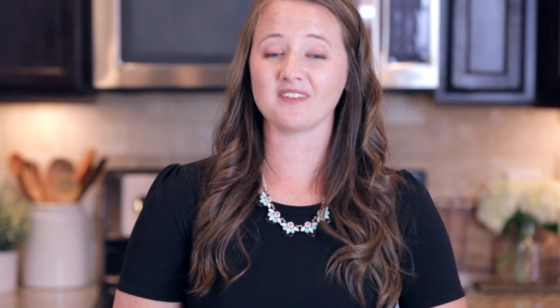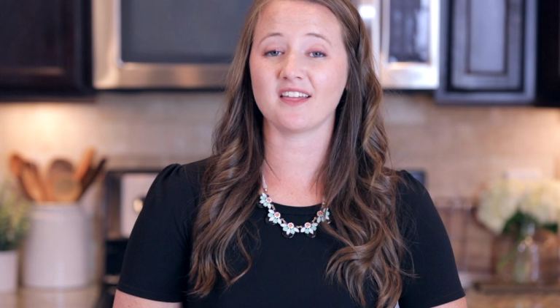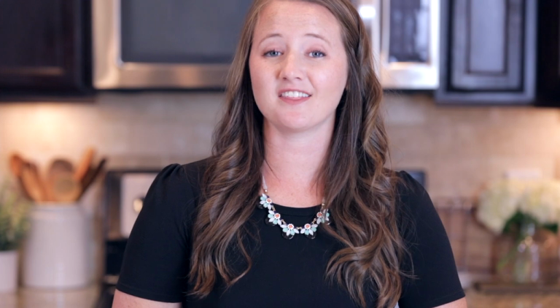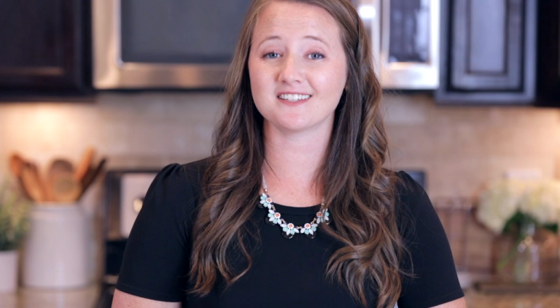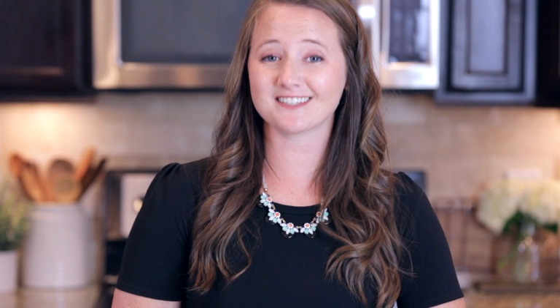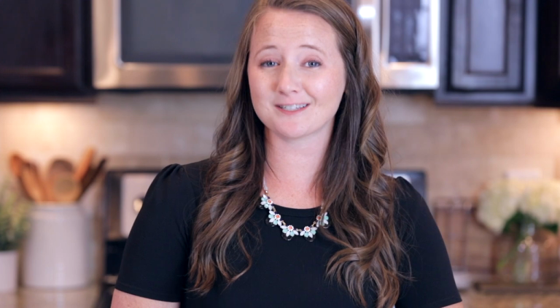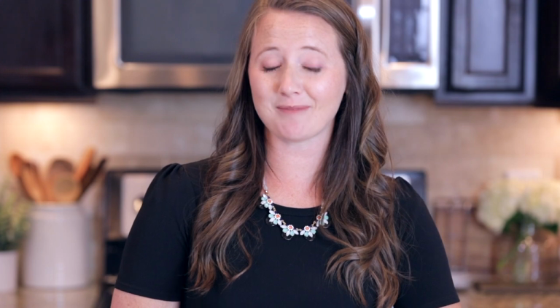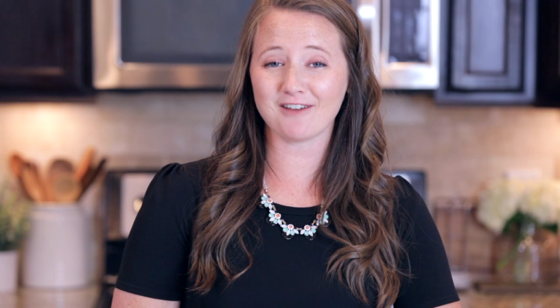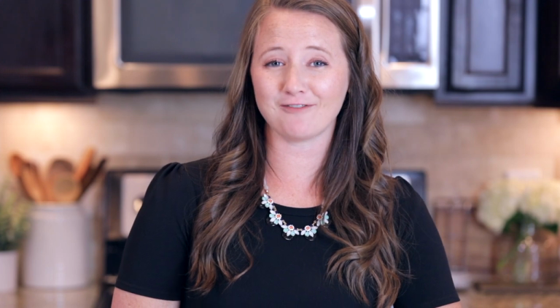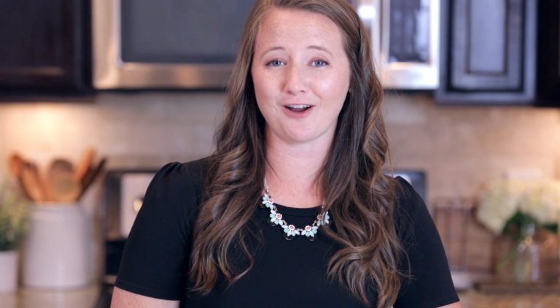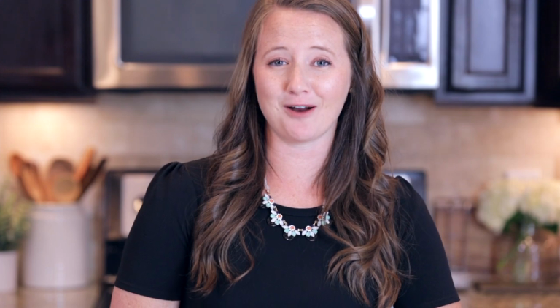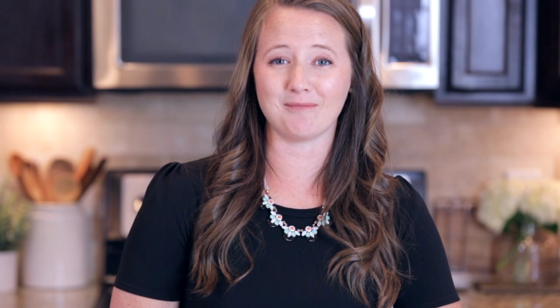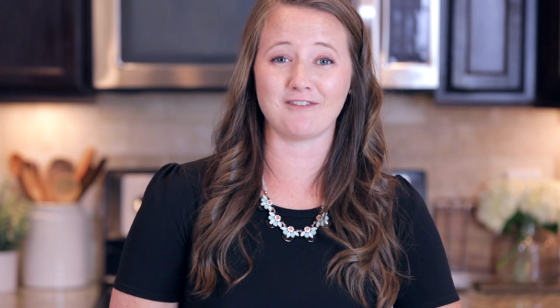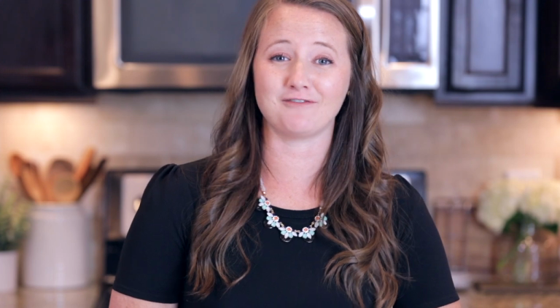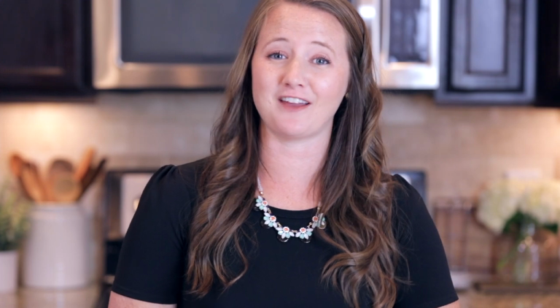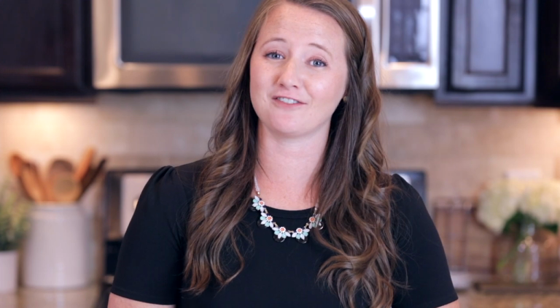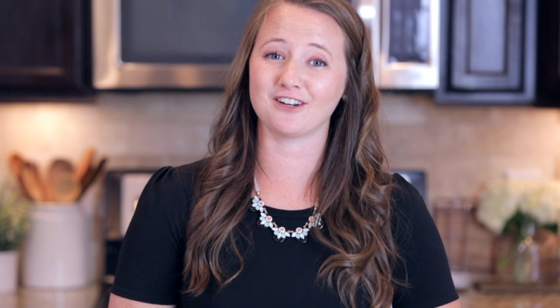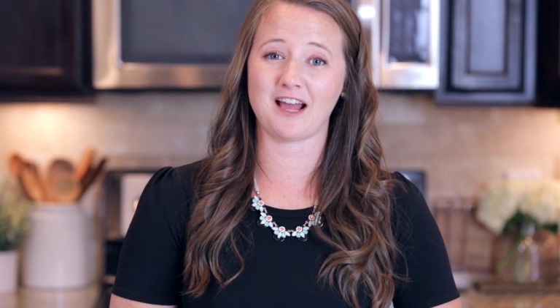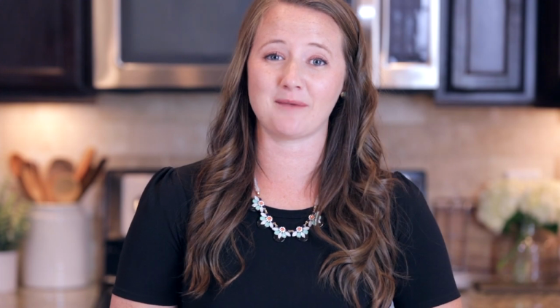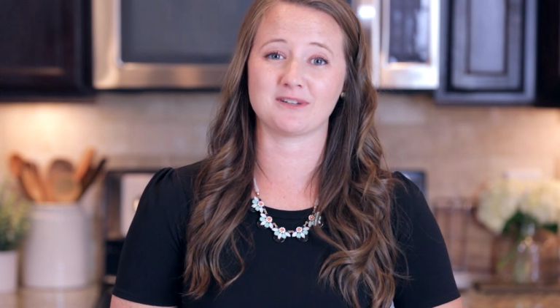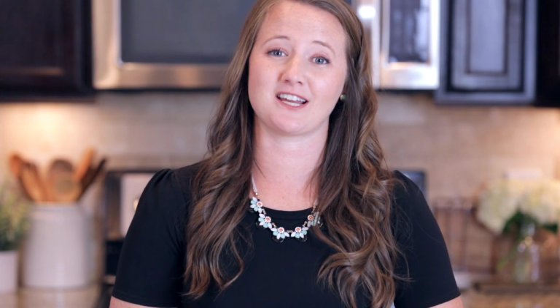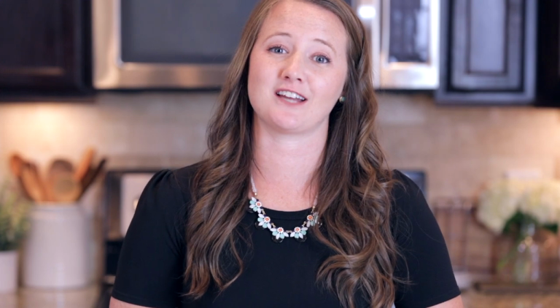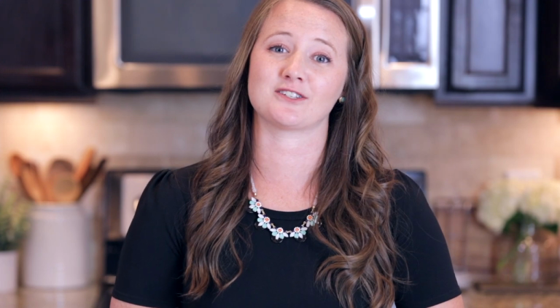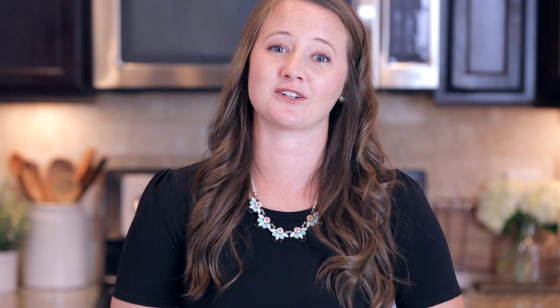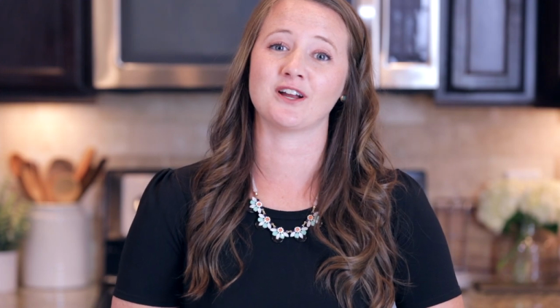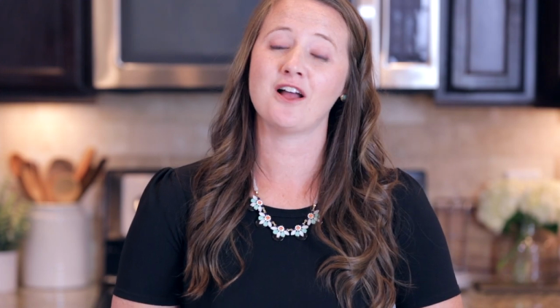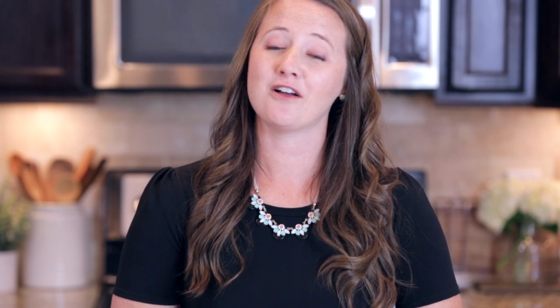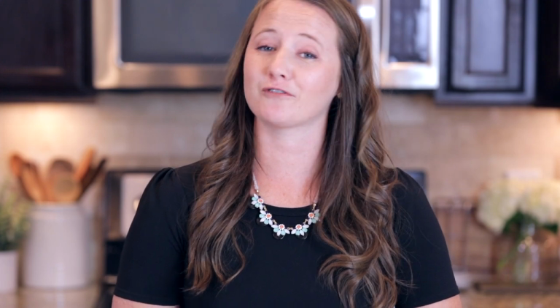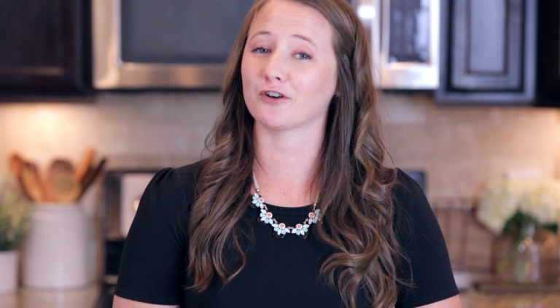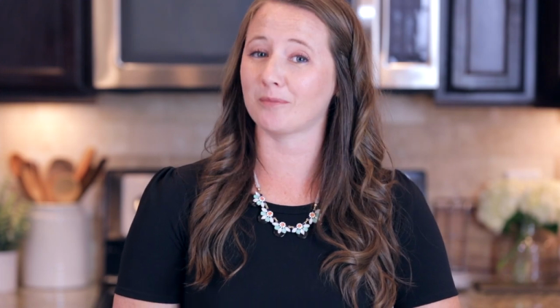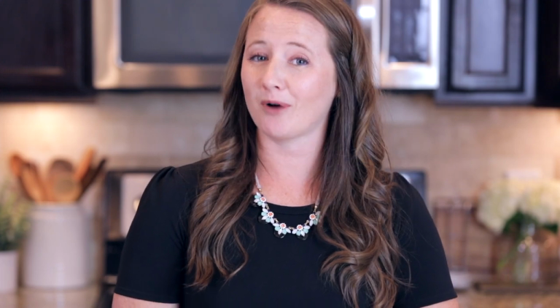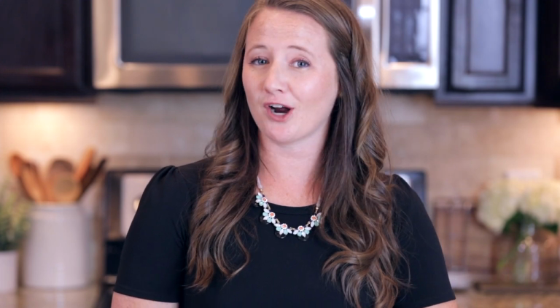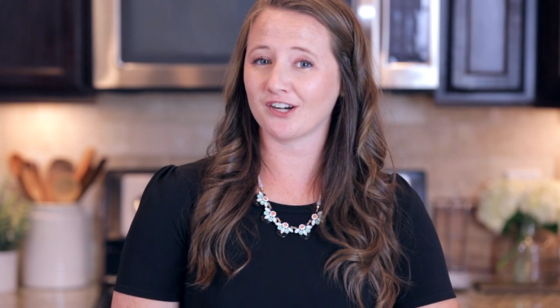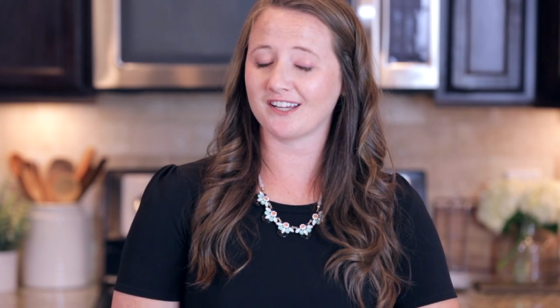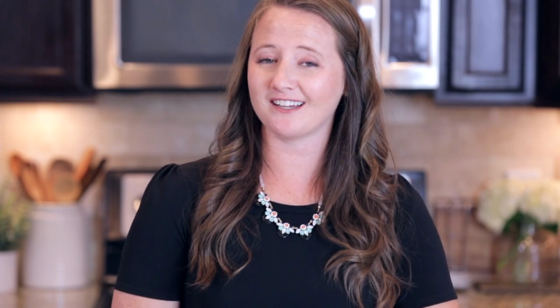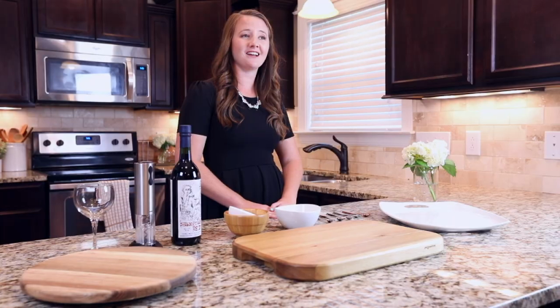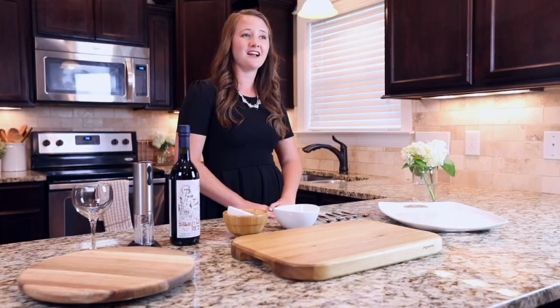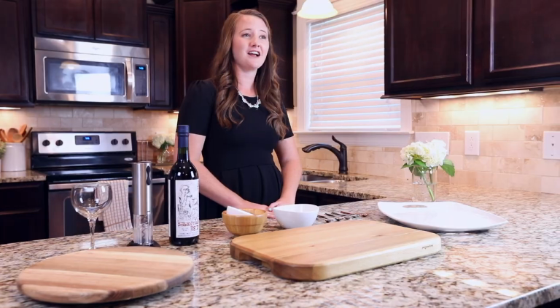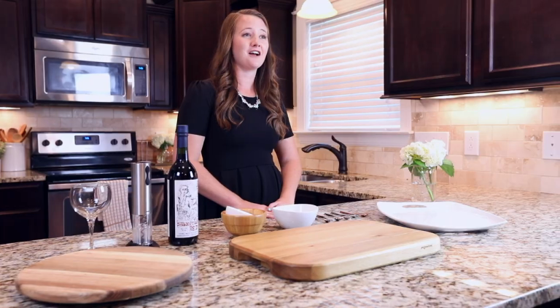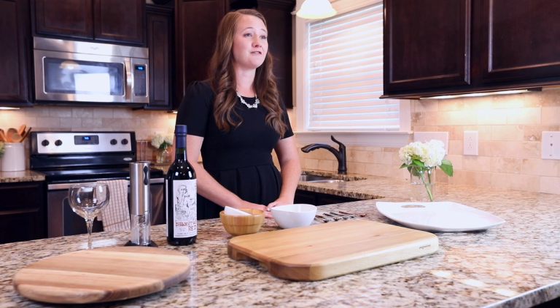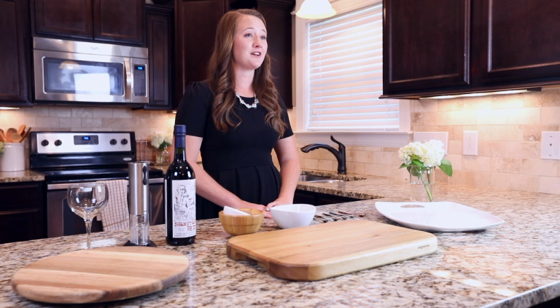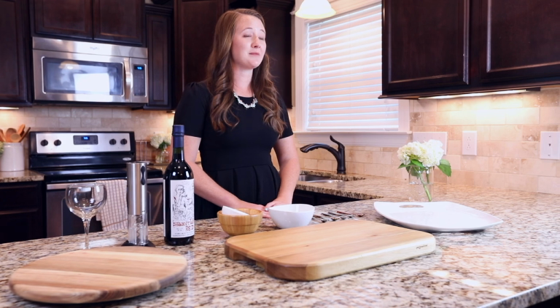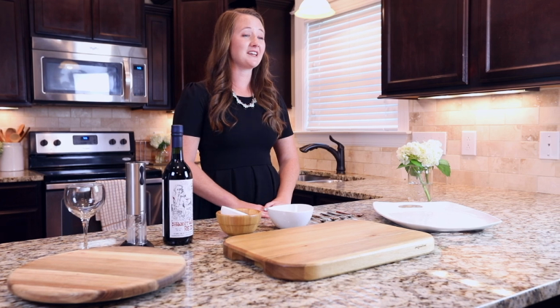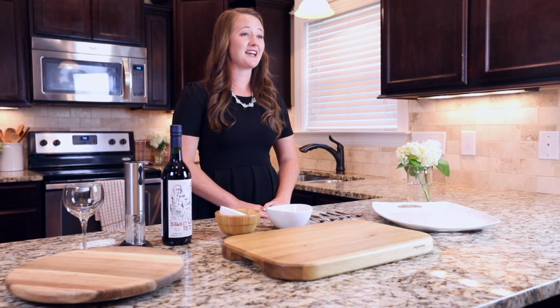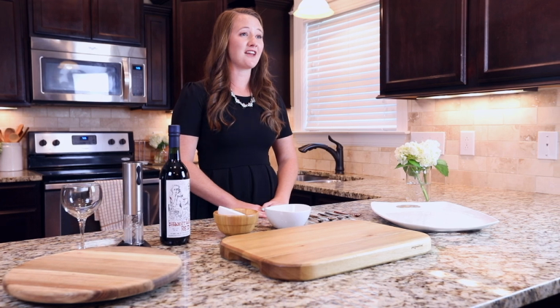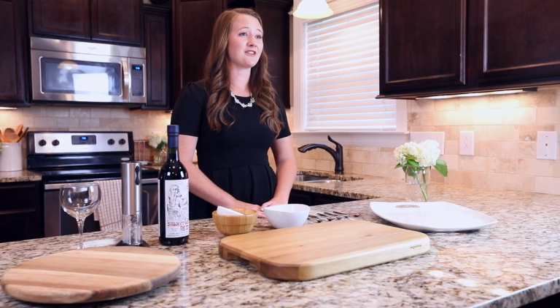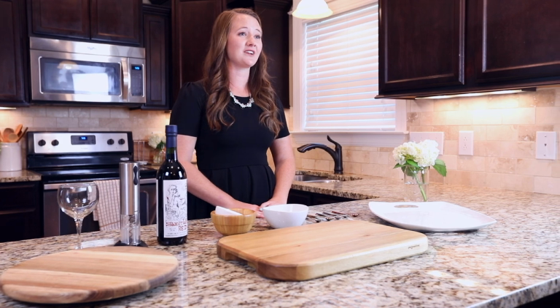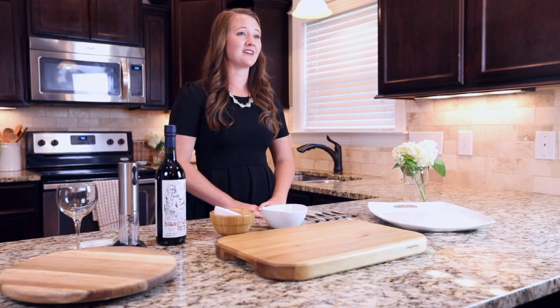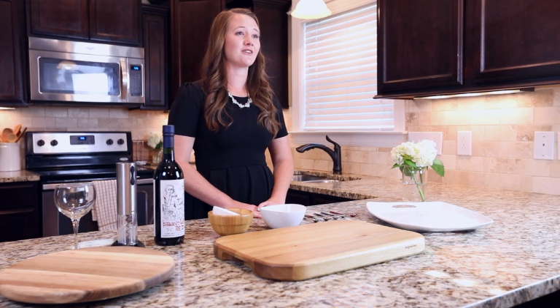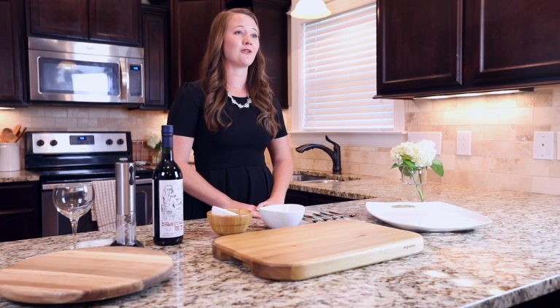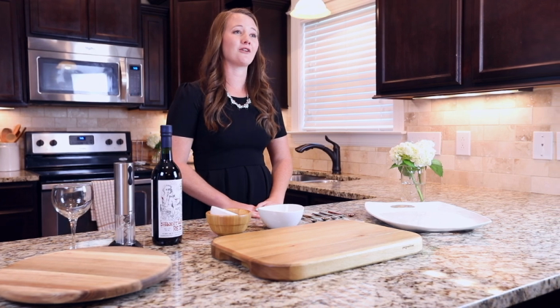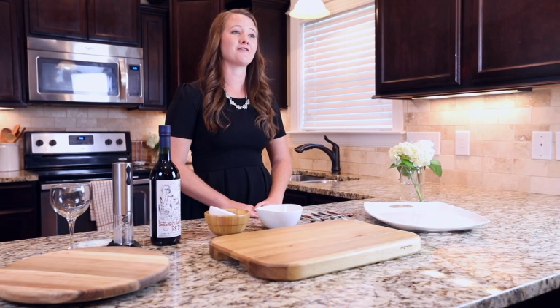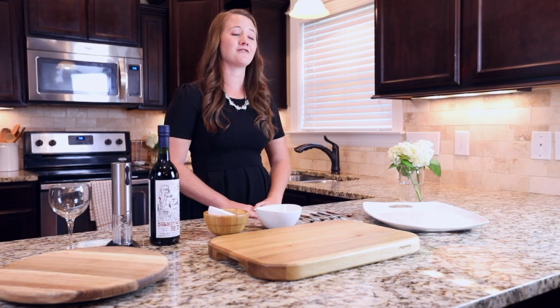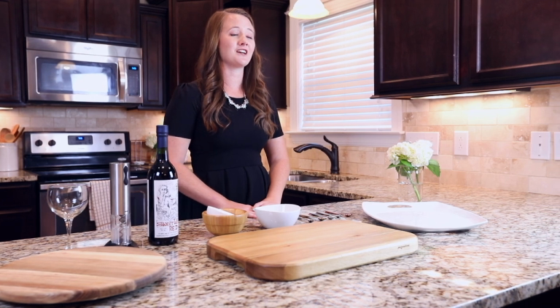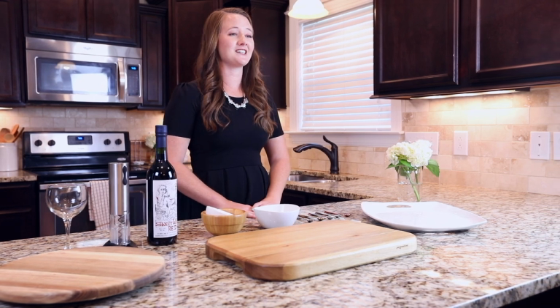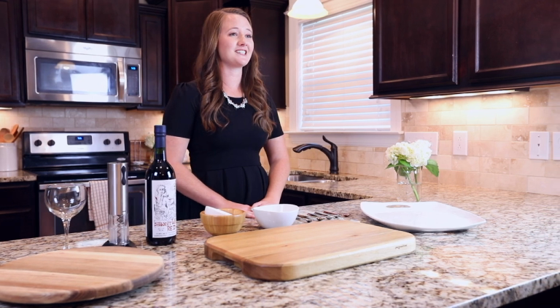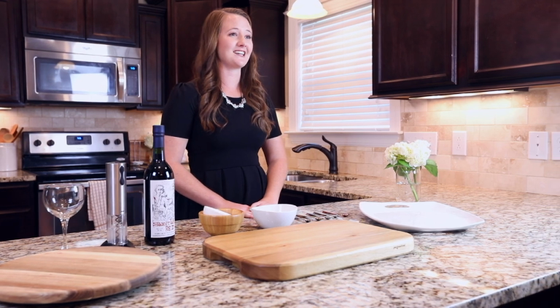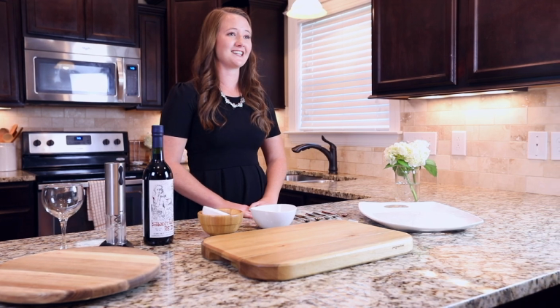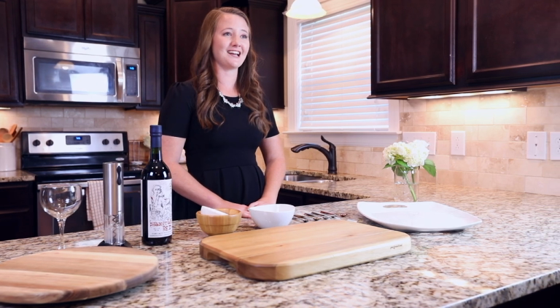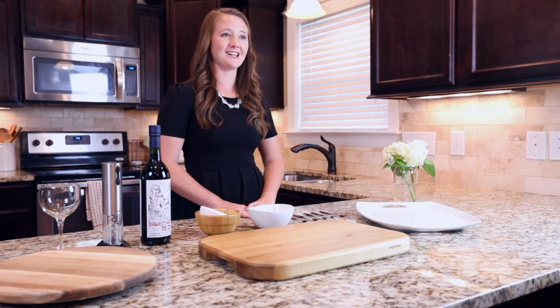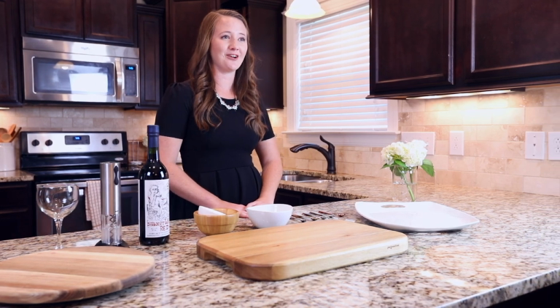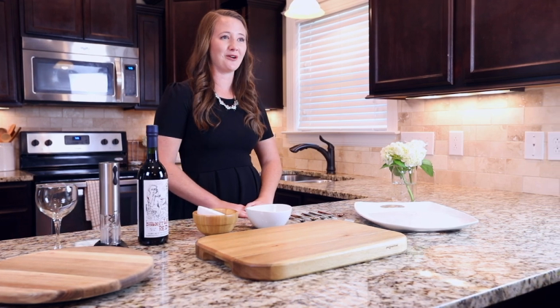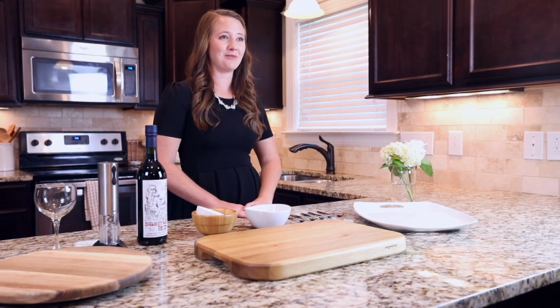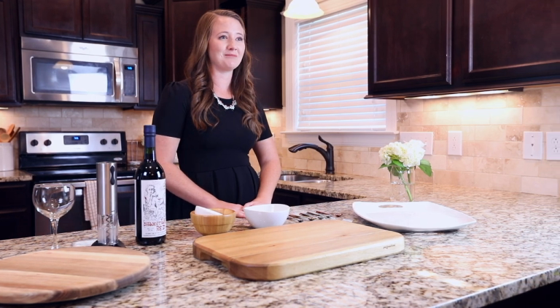This is by far my favorite appetizer for a party, a family gathering, or a fun date night at home.